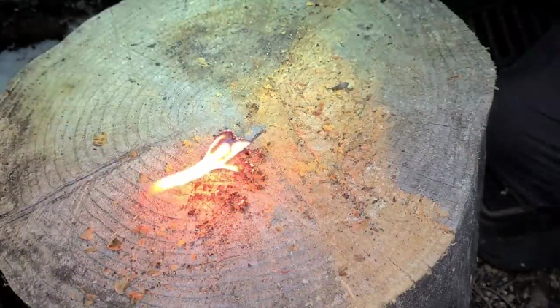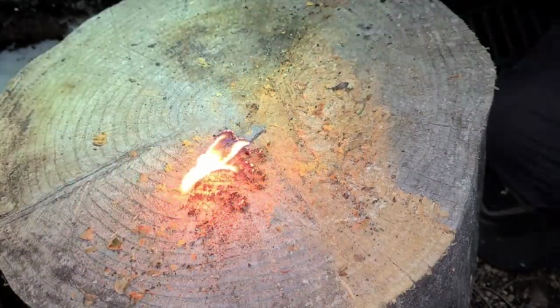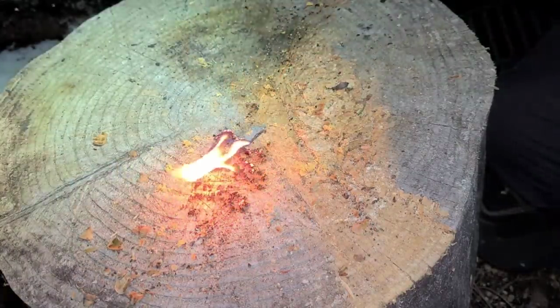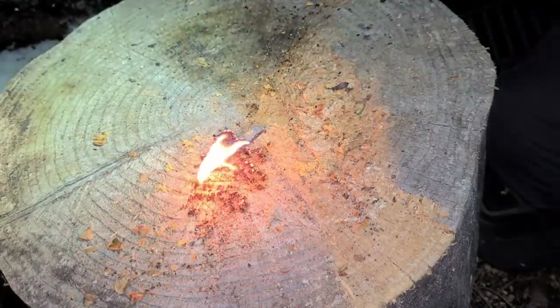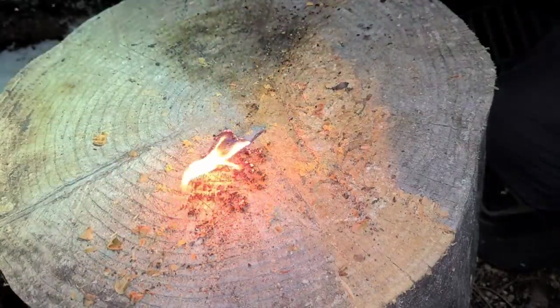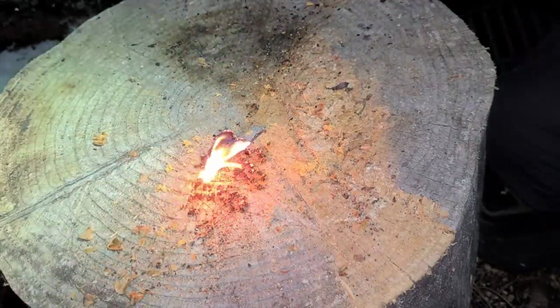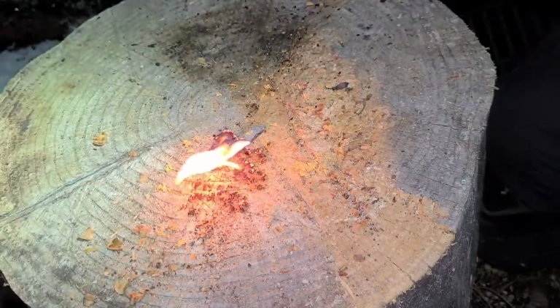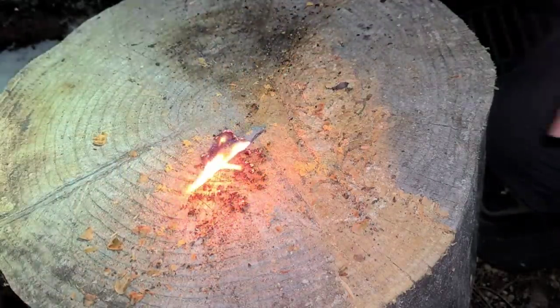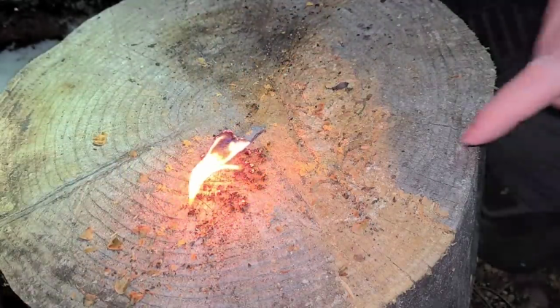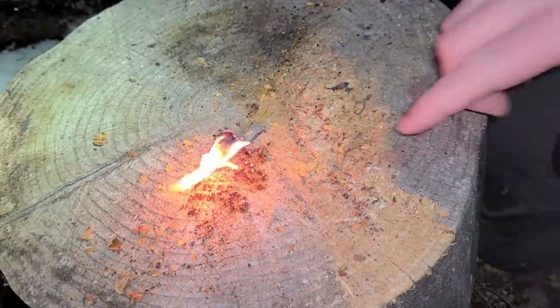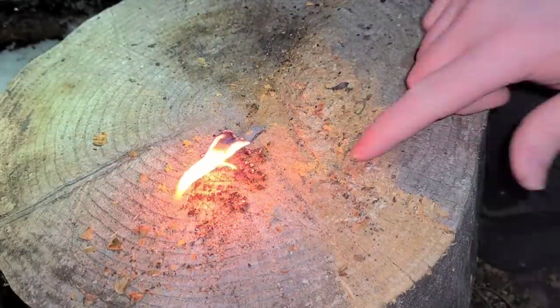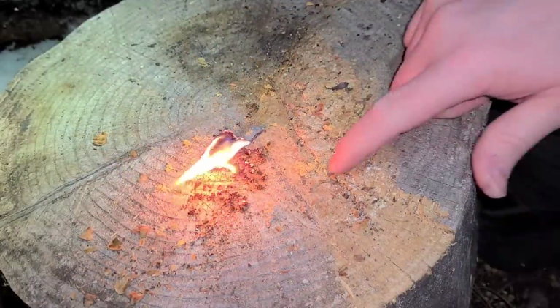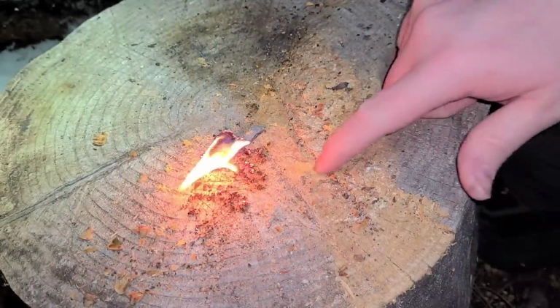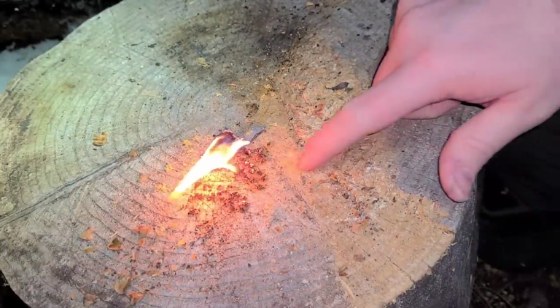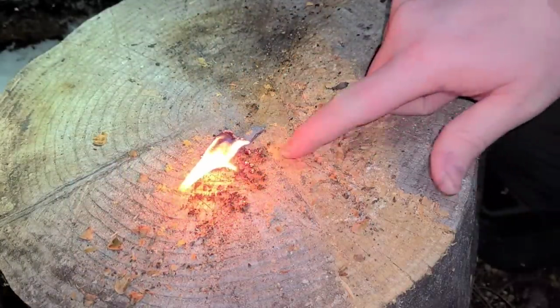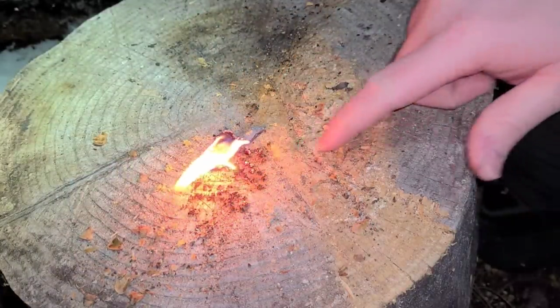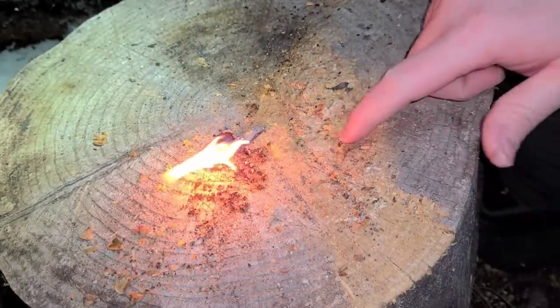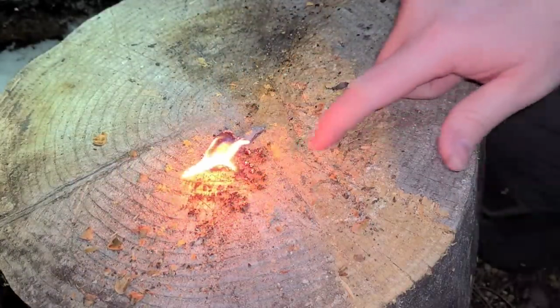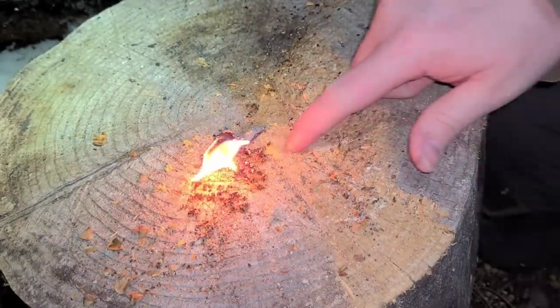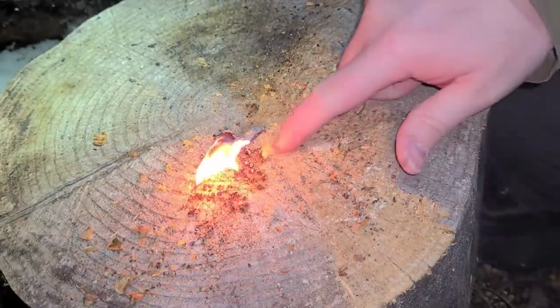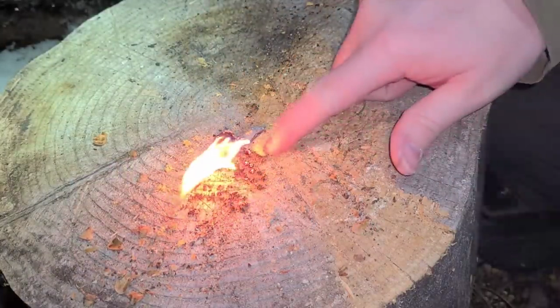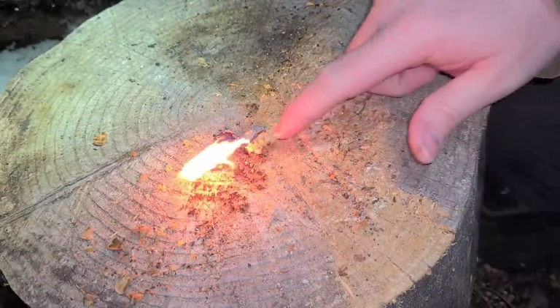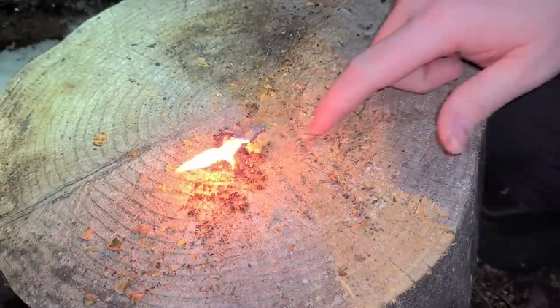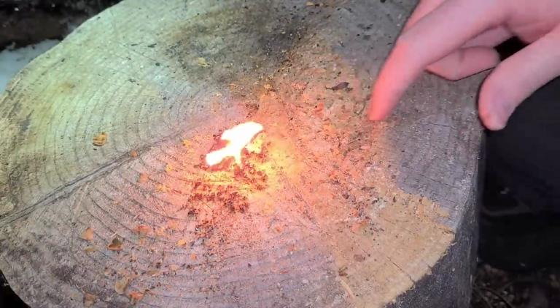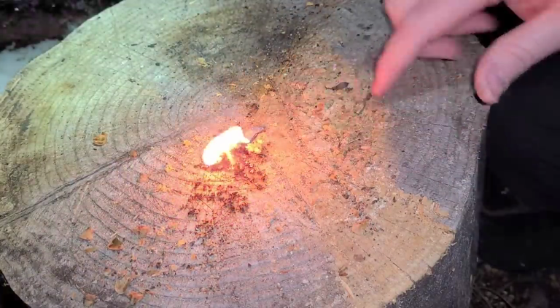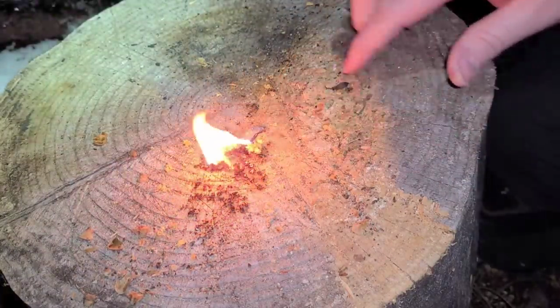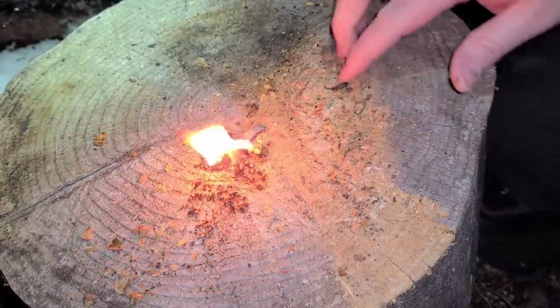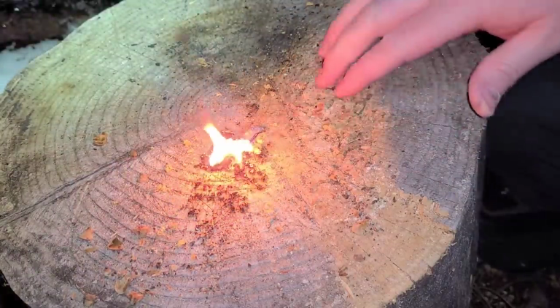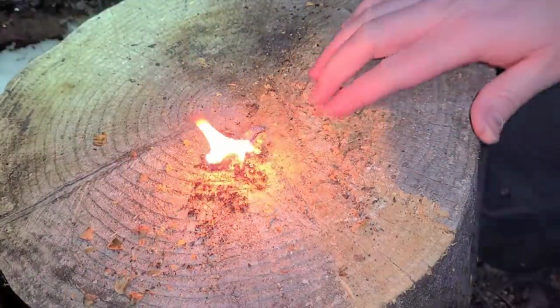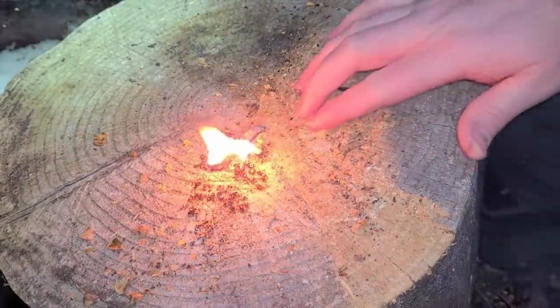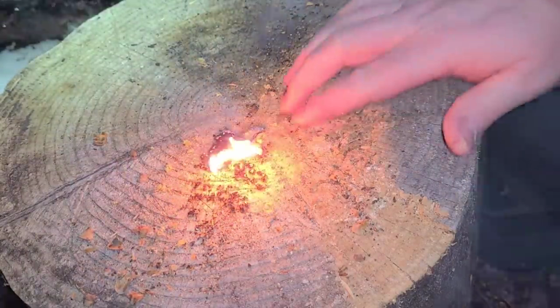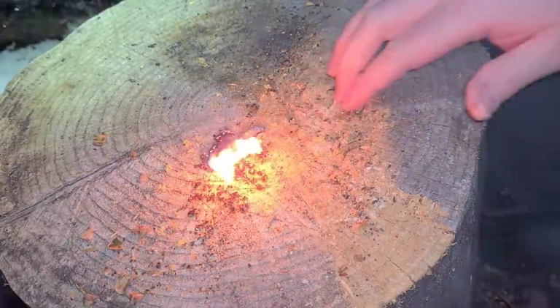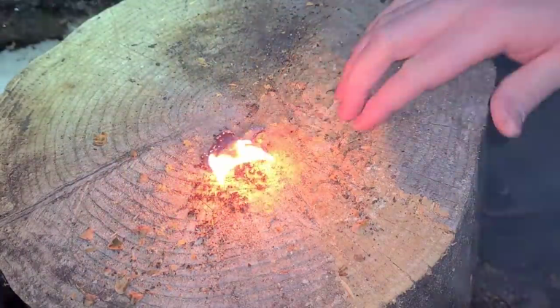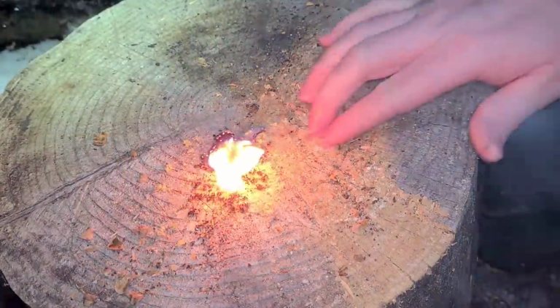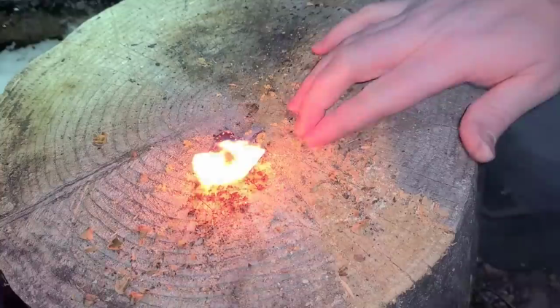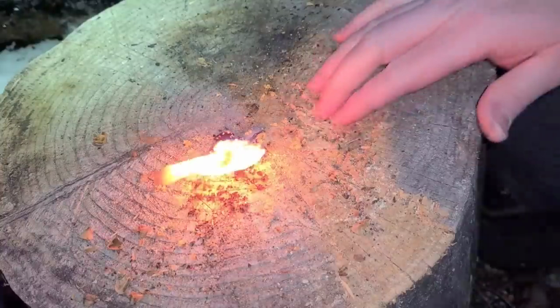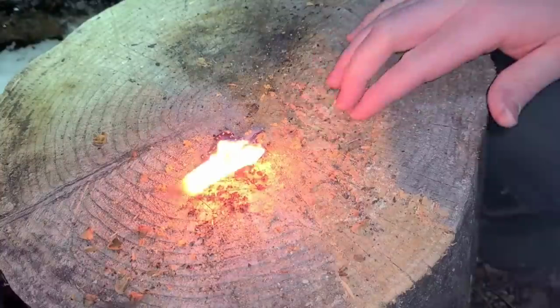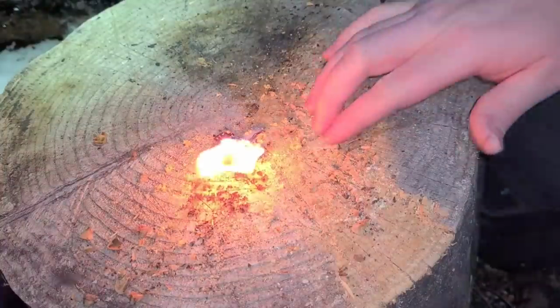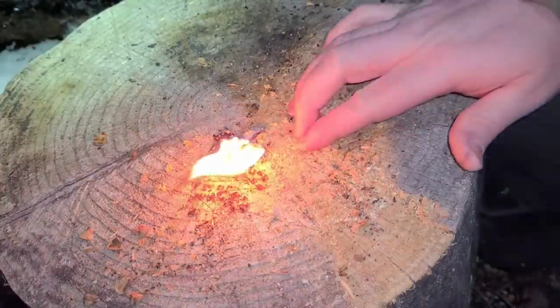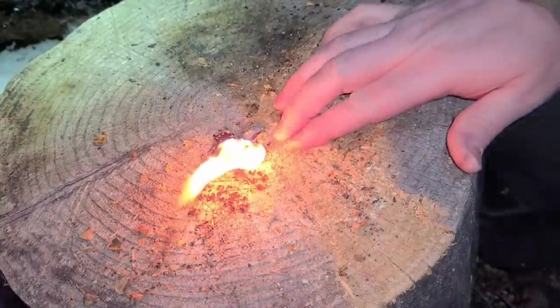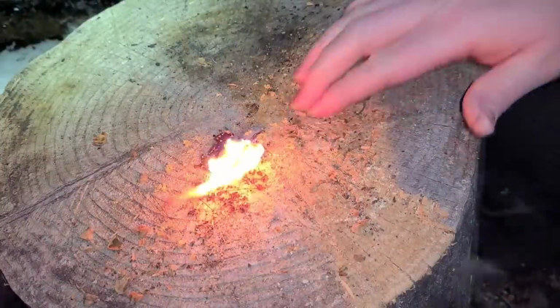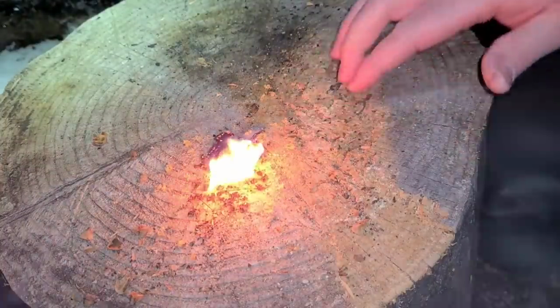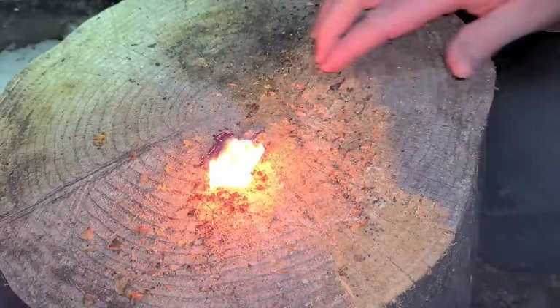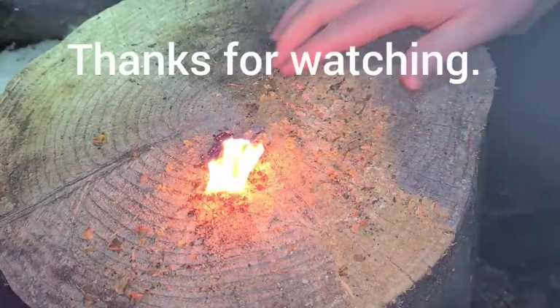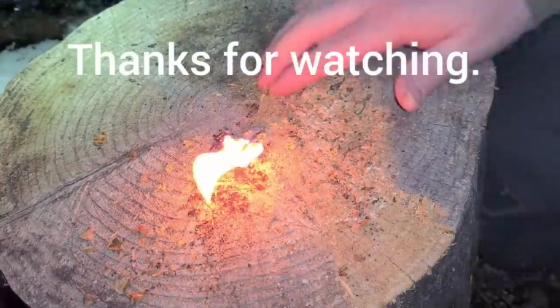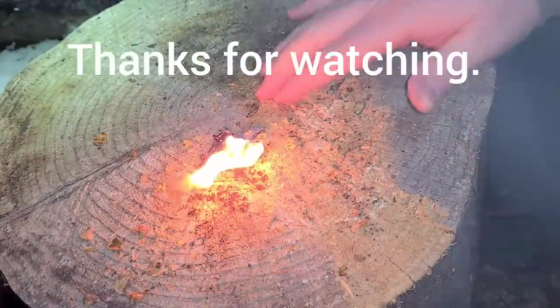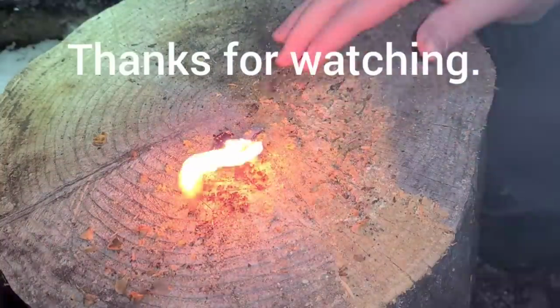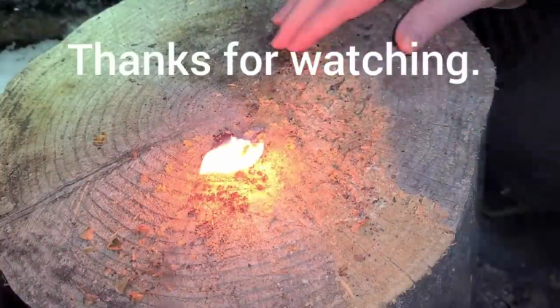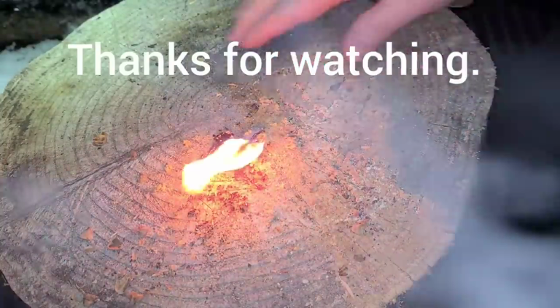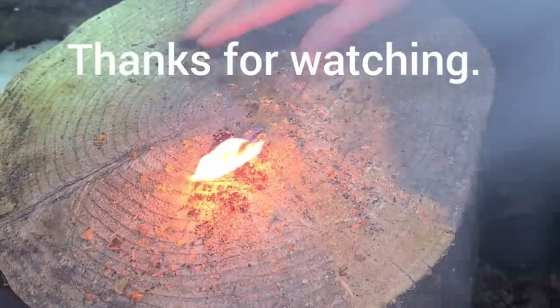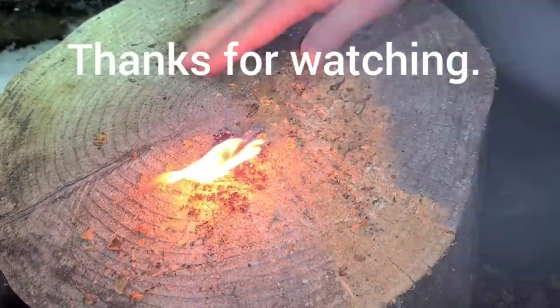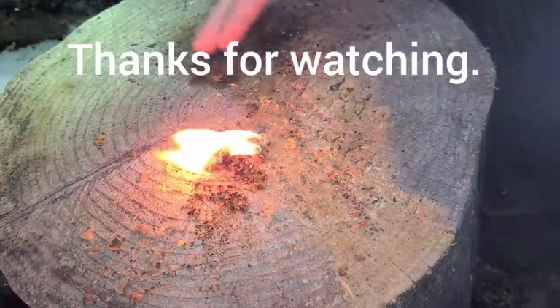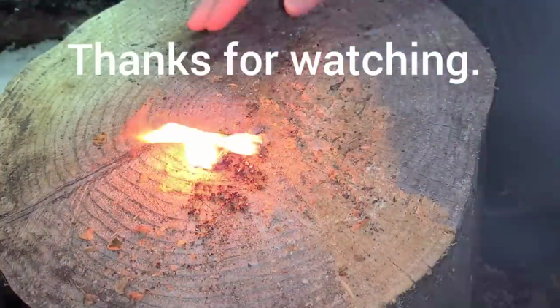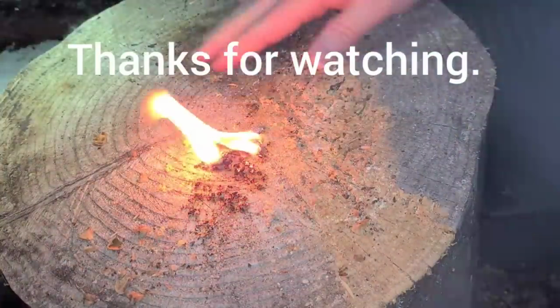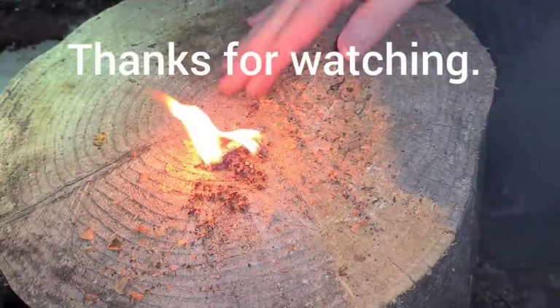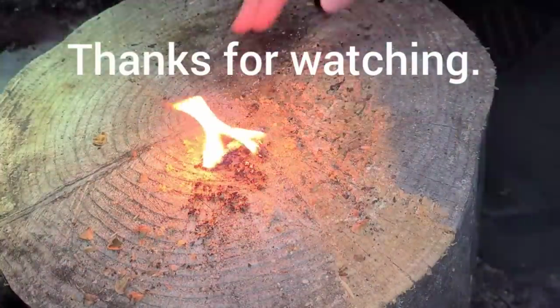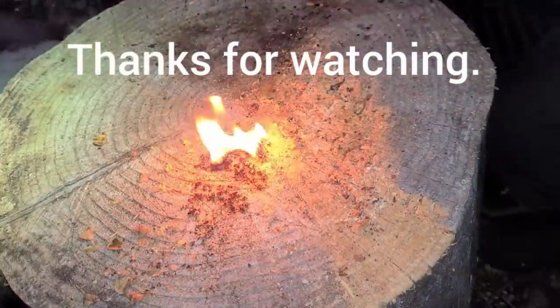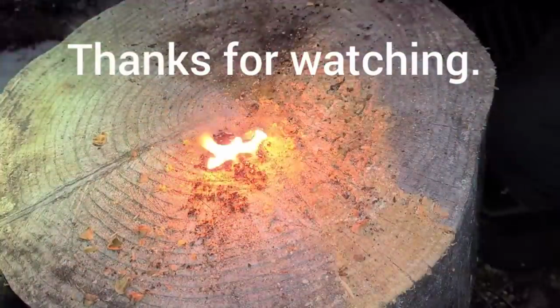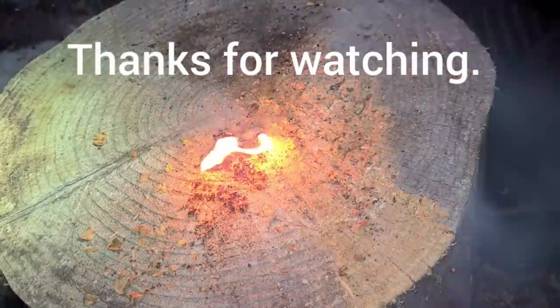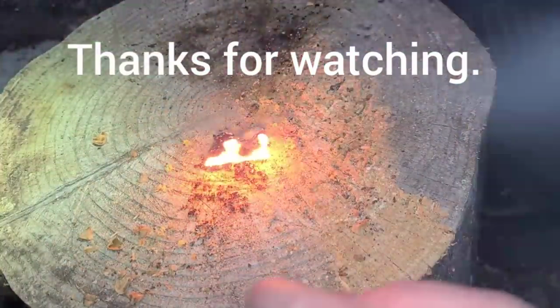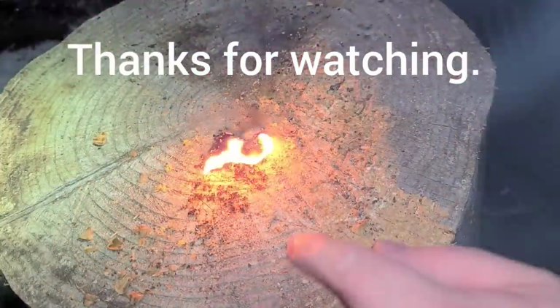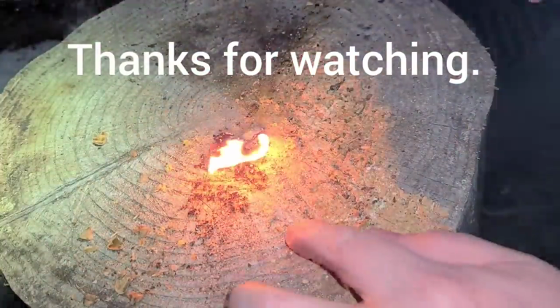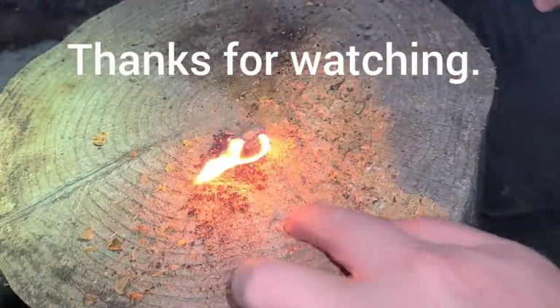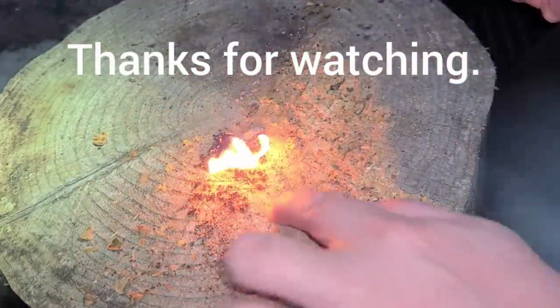But that will give you some really good burn for an emergency.